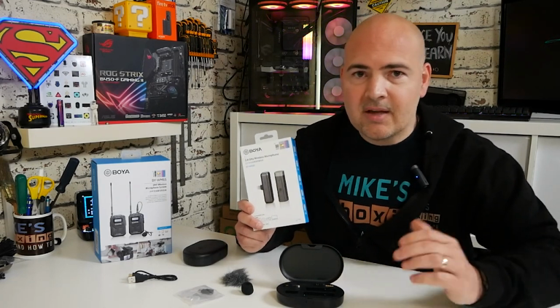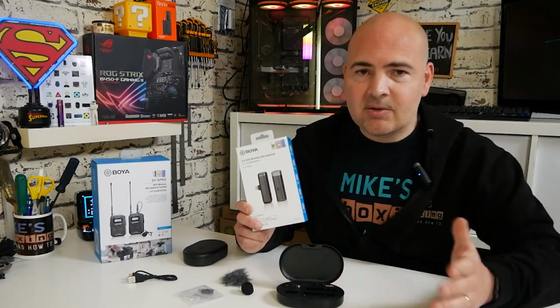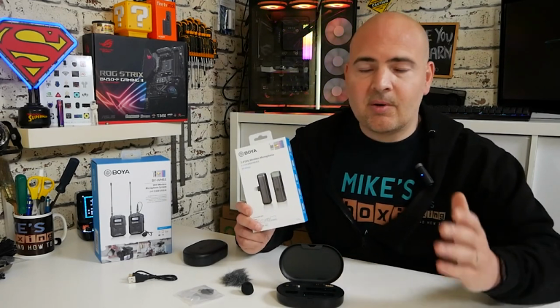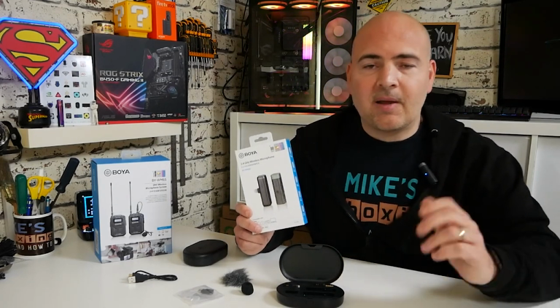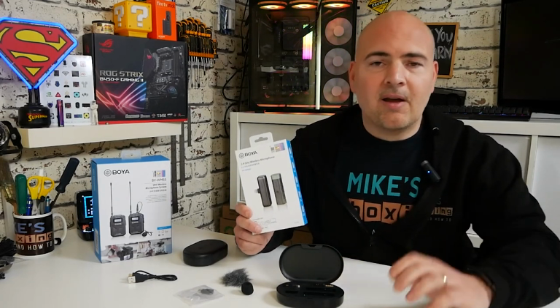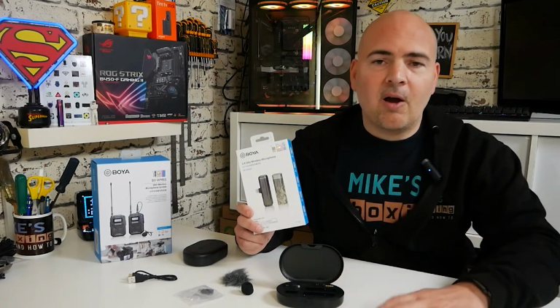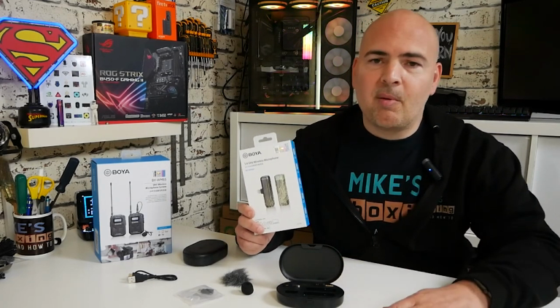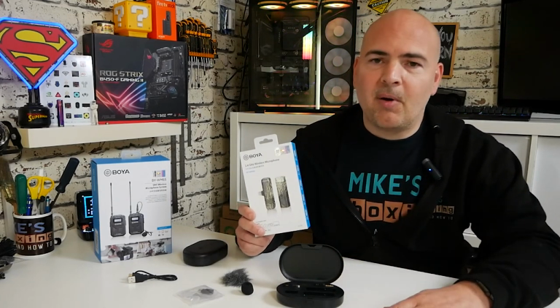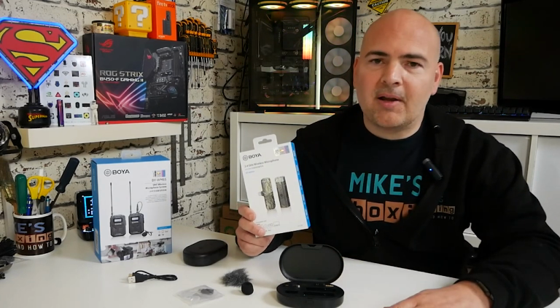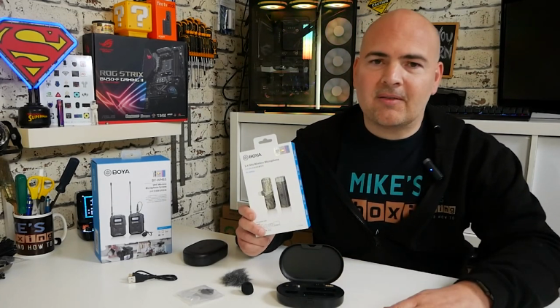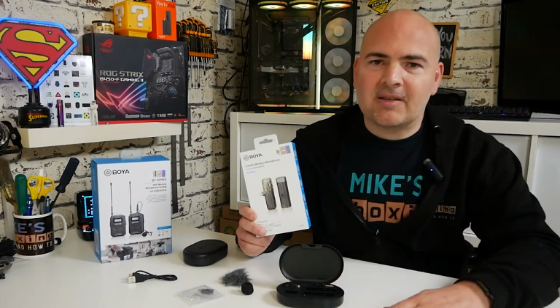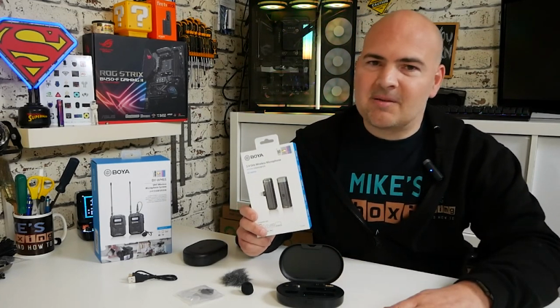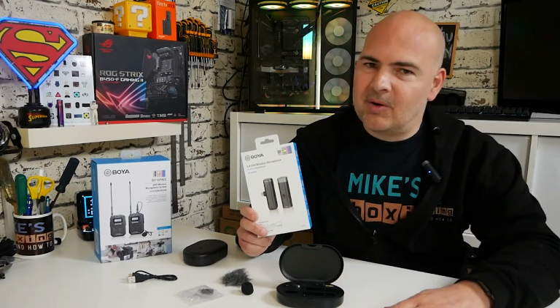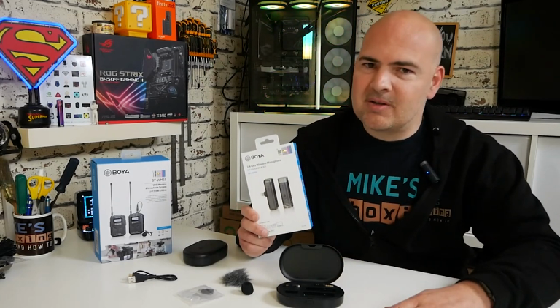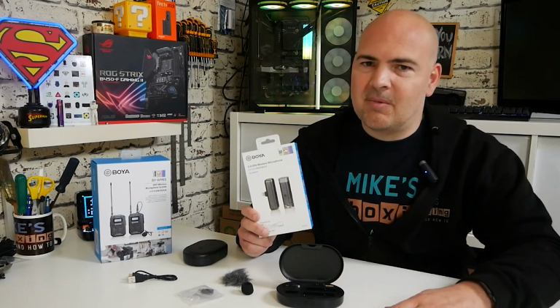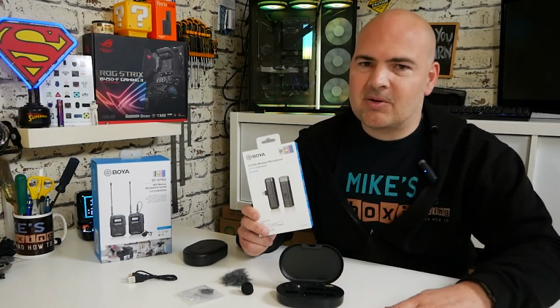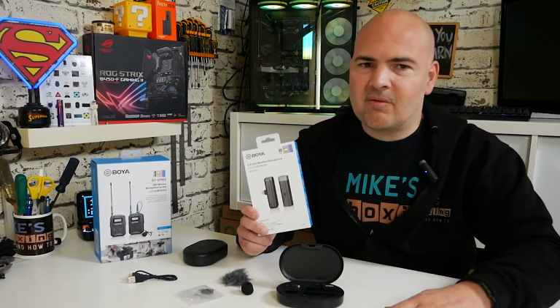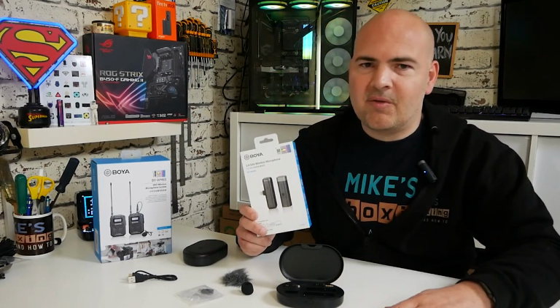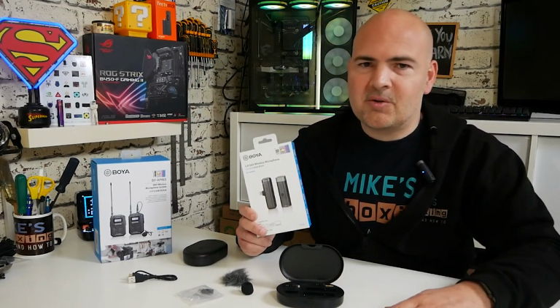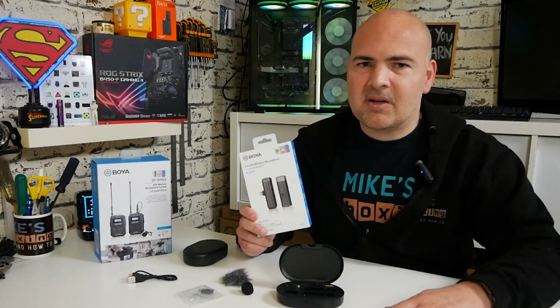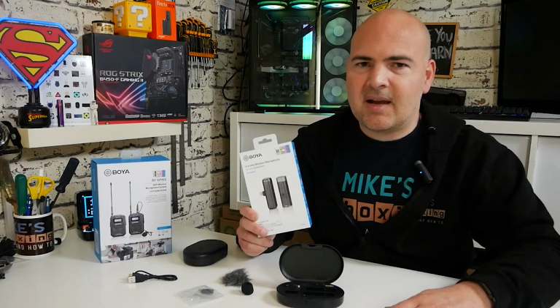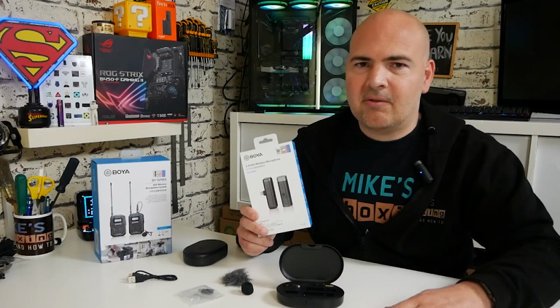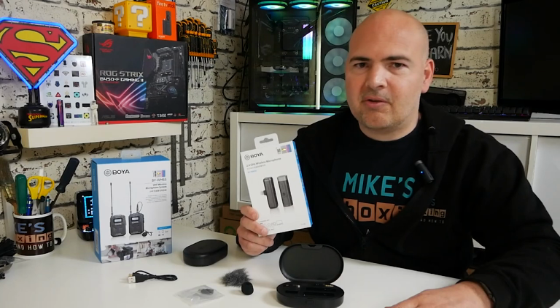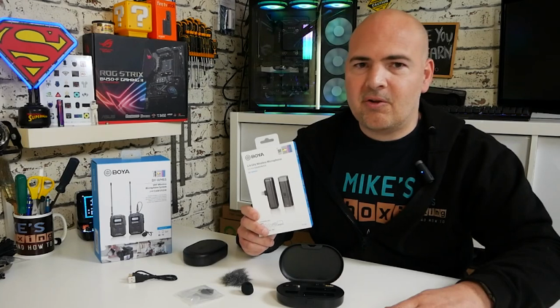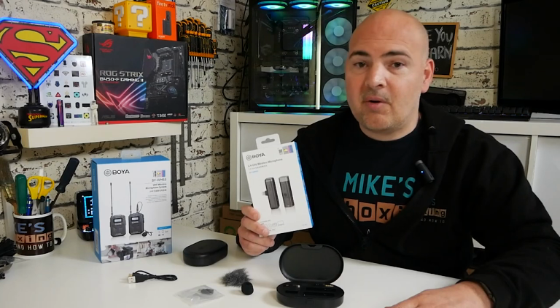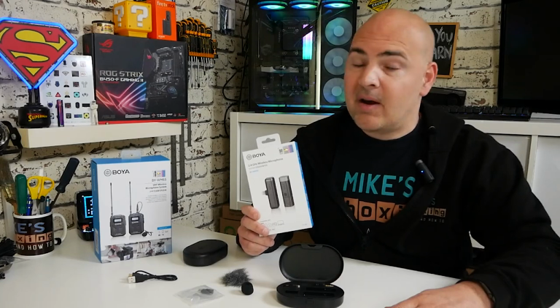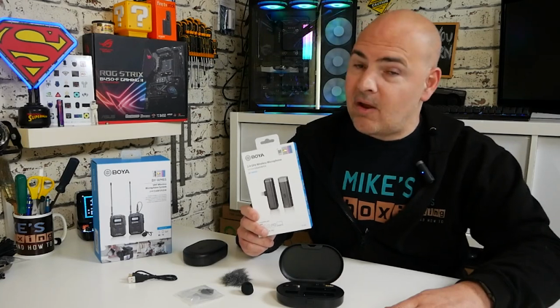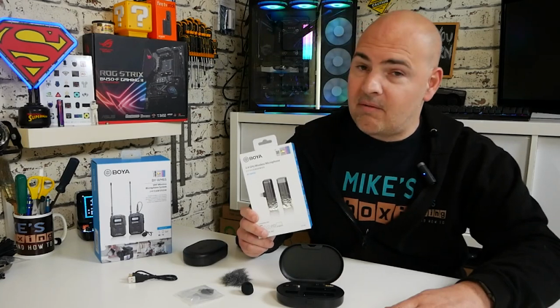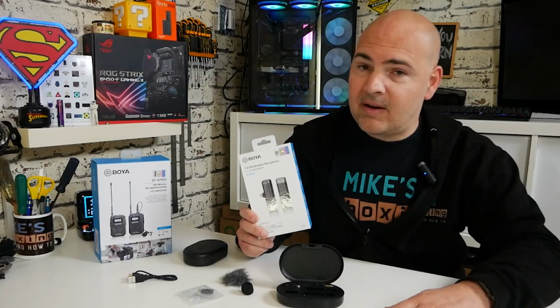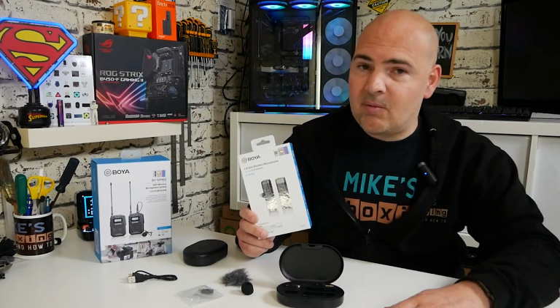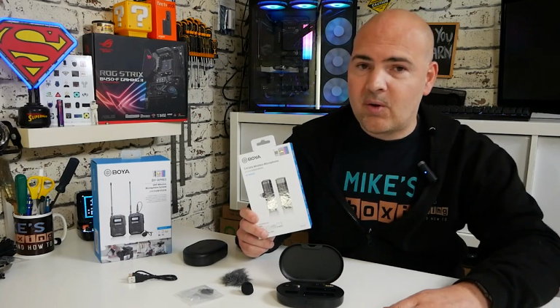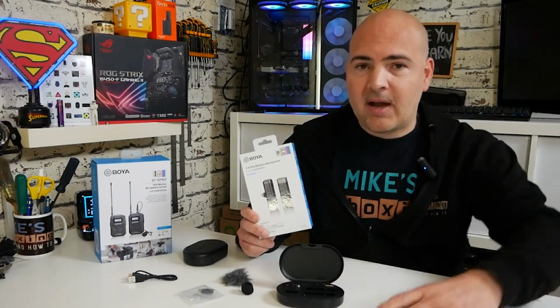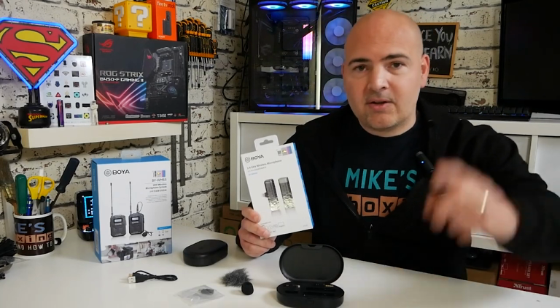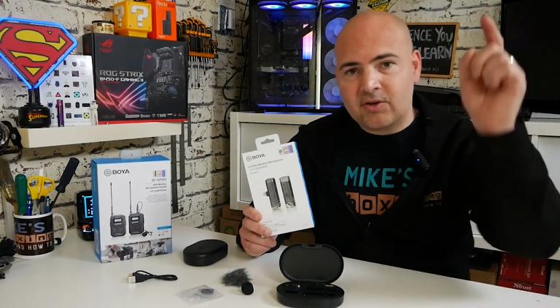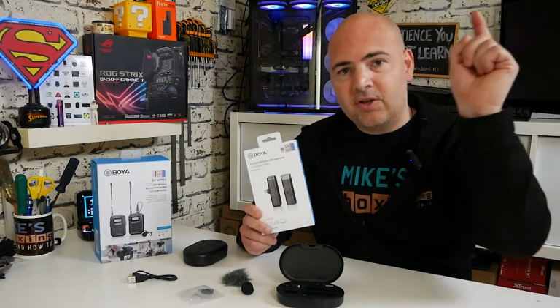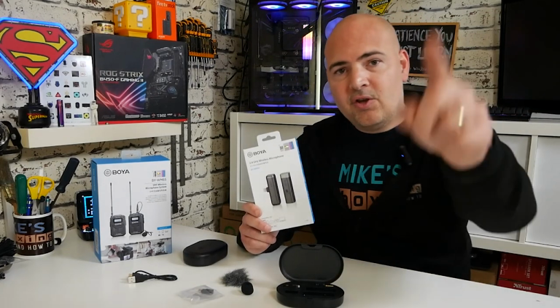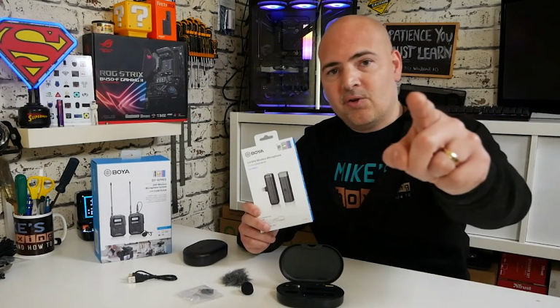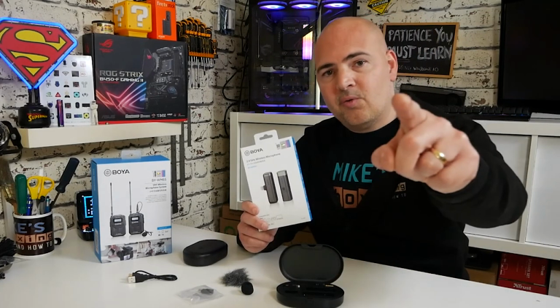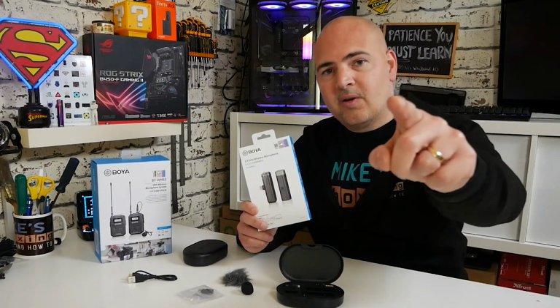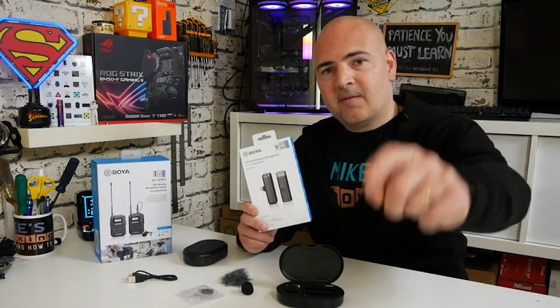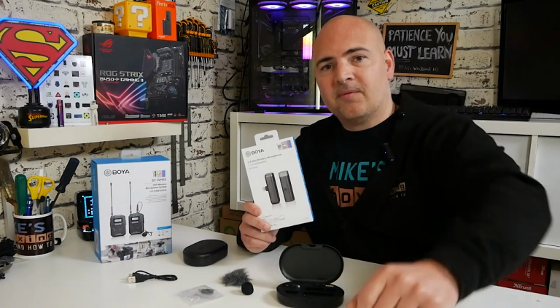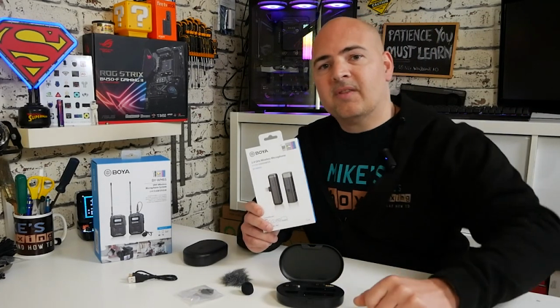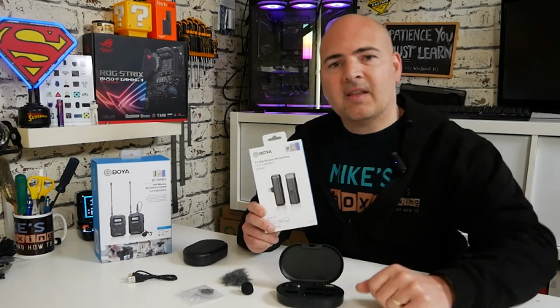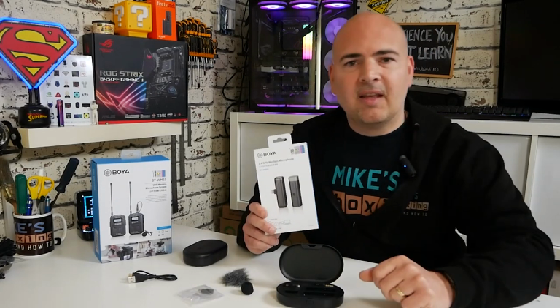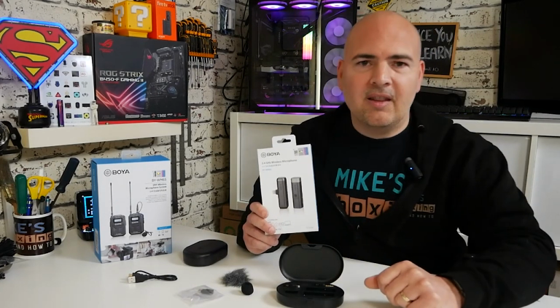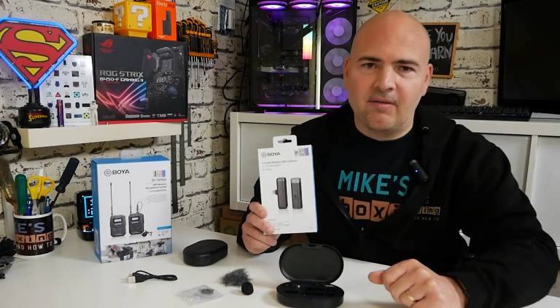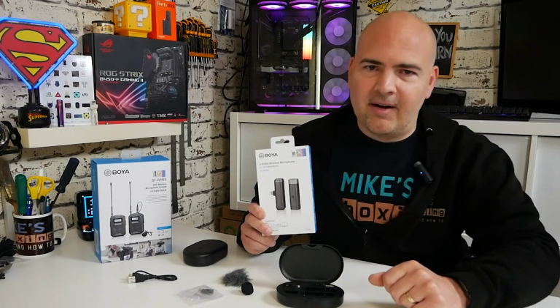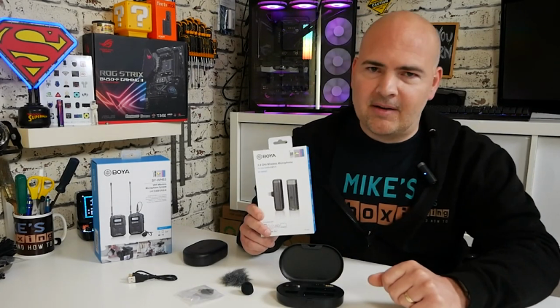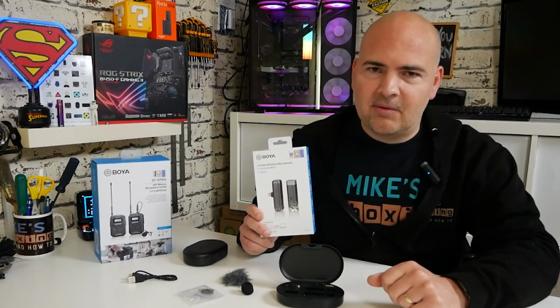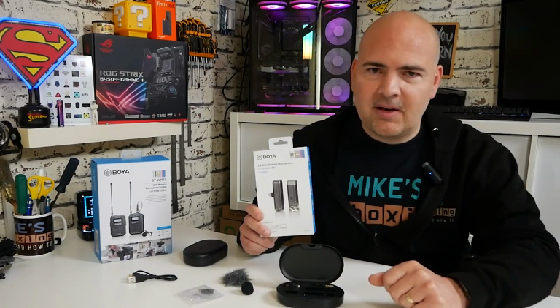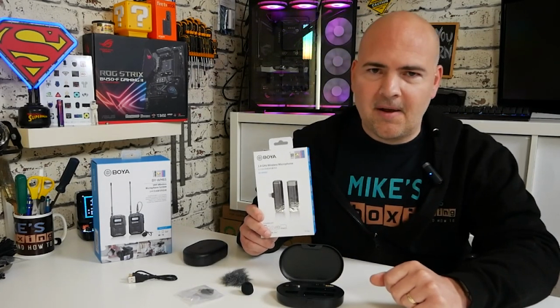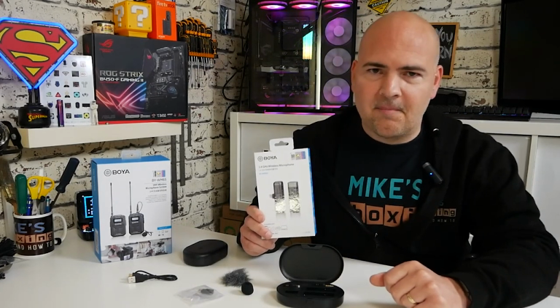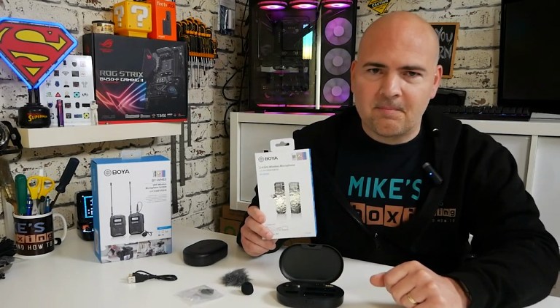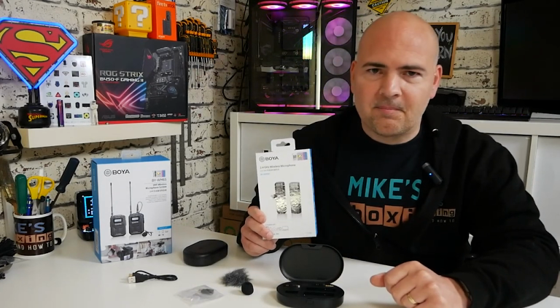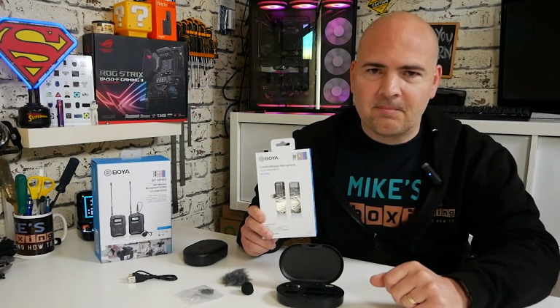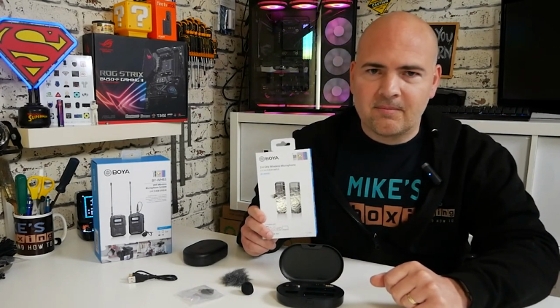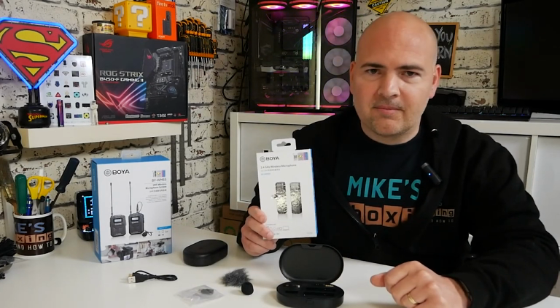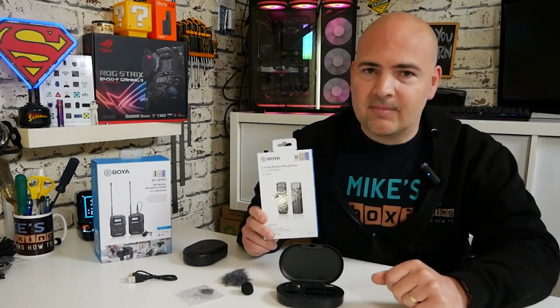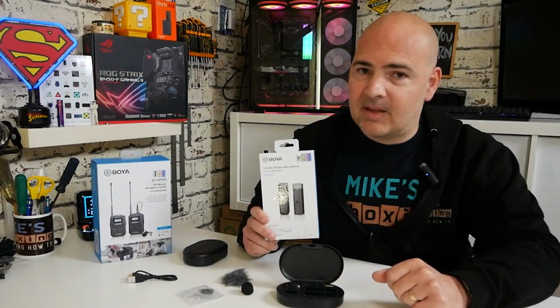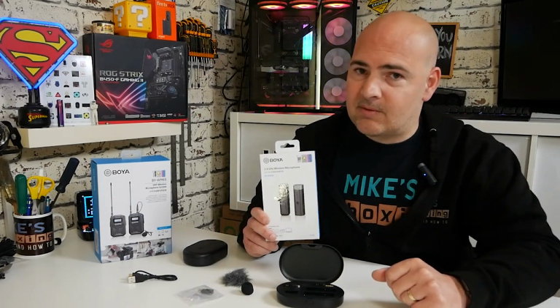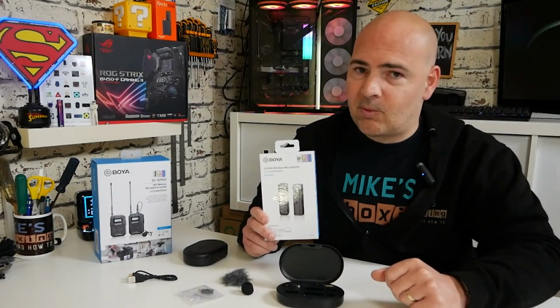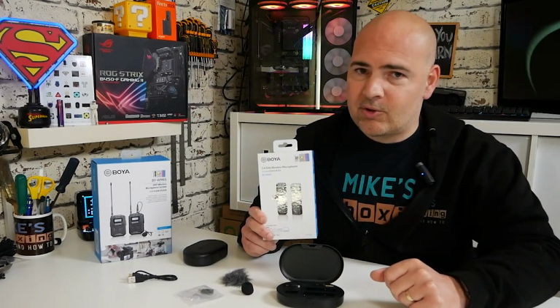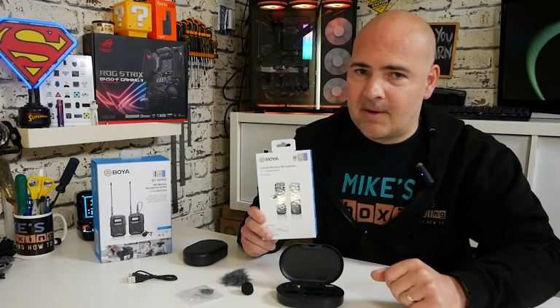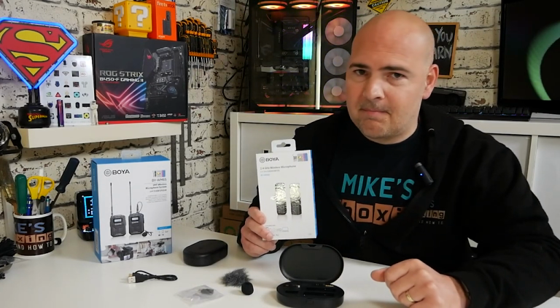So anyway, this has been the Boya BY-WM3D. There will be affiliate links in the video description below. Big thanks to Boya for helping support the channel and sending these items to review — they don't ask us to say anything, just tell the people what you think. And certainly we have done. So anyway, I've been Mike — this is Mike's Unboxing Reviews and How To. Hopefully we'll catch you in the very next video. Thanks for watching.